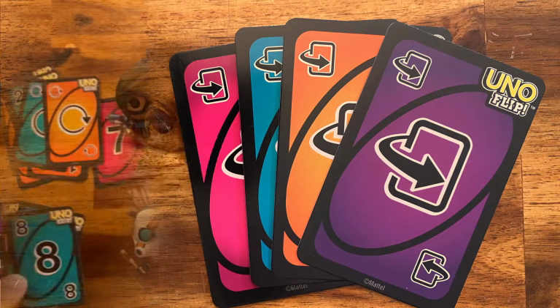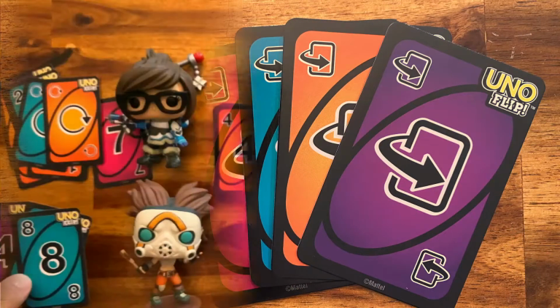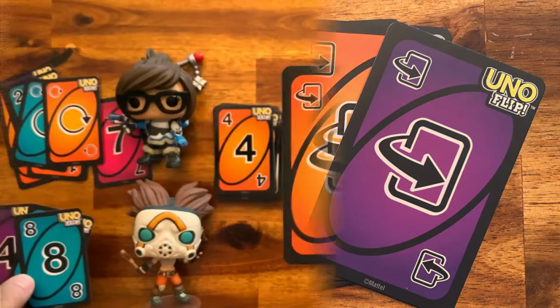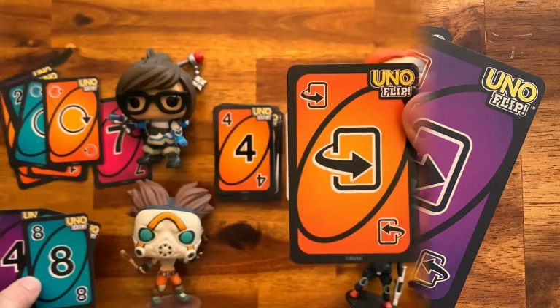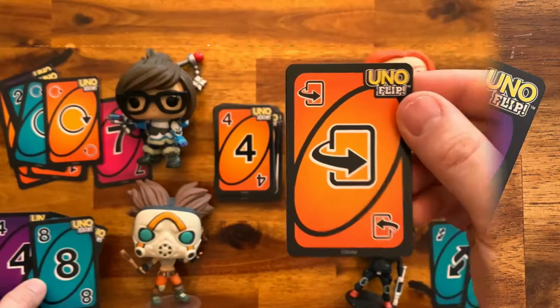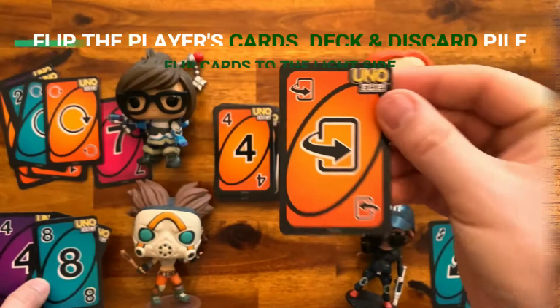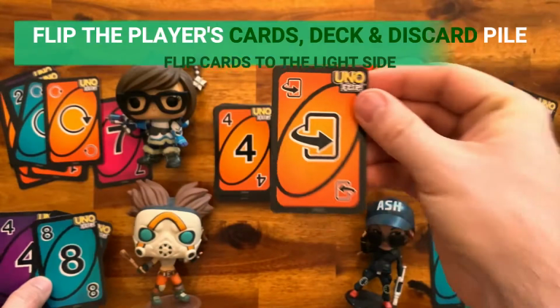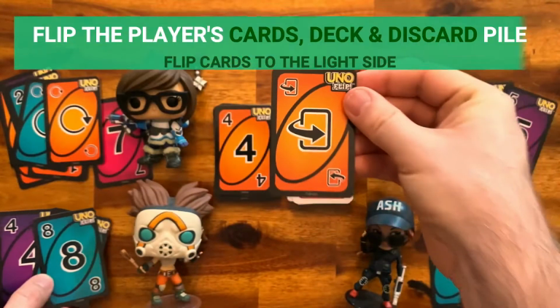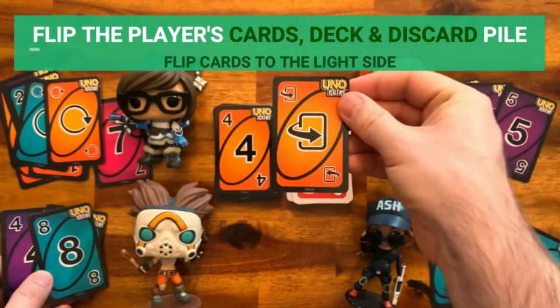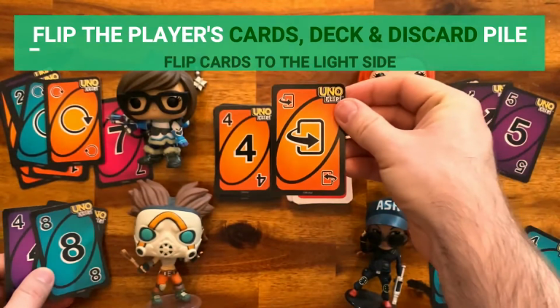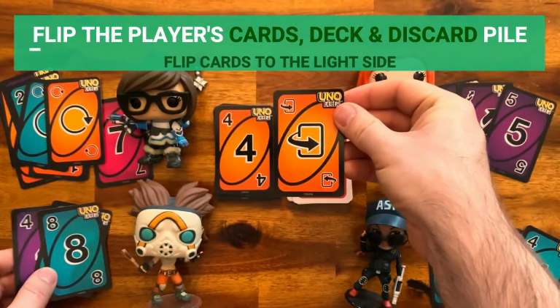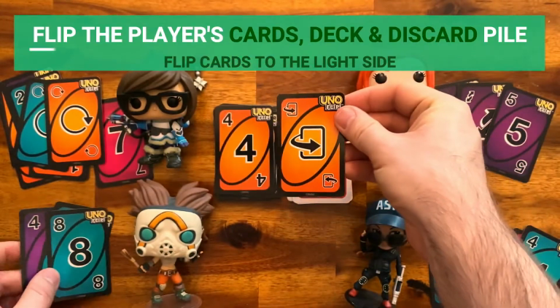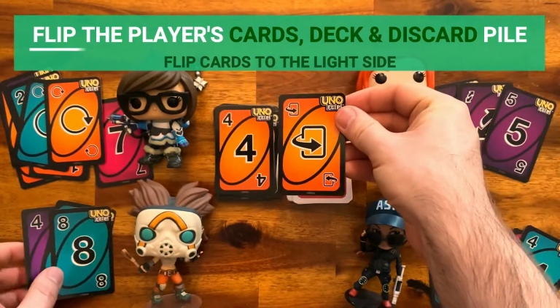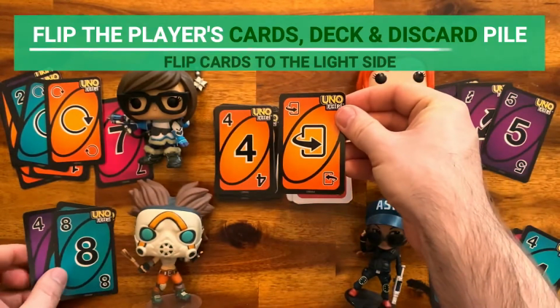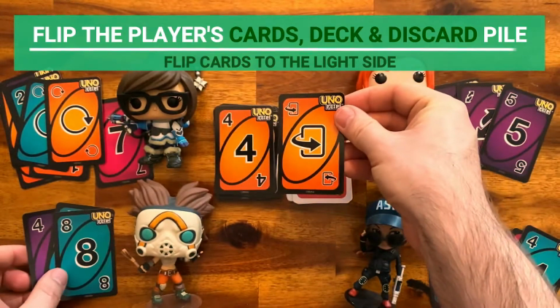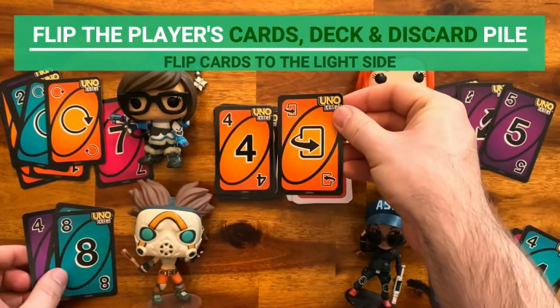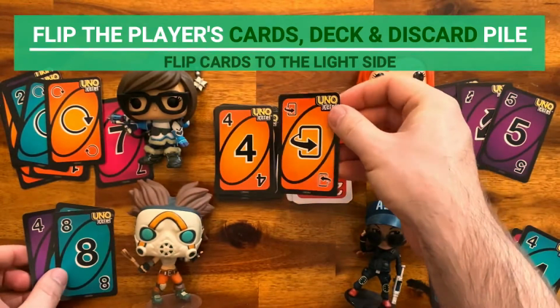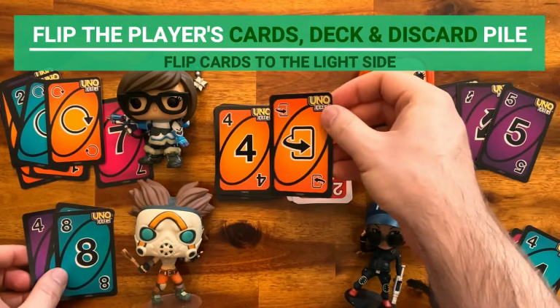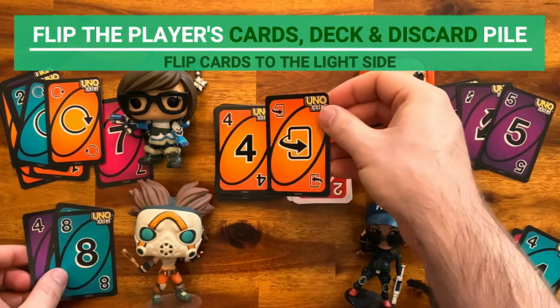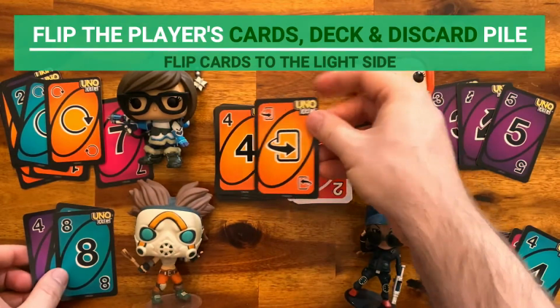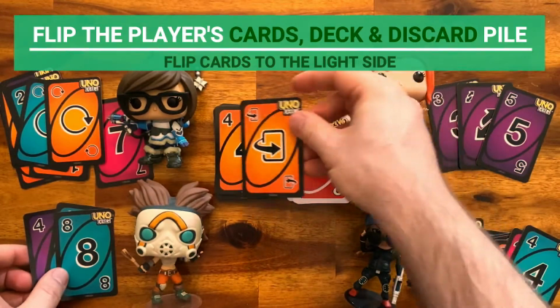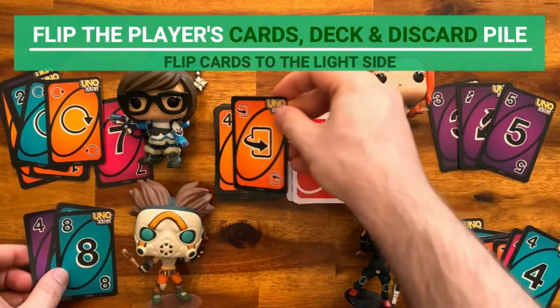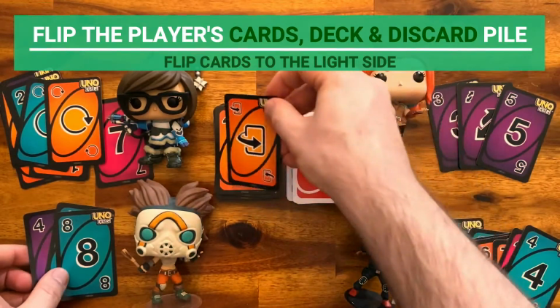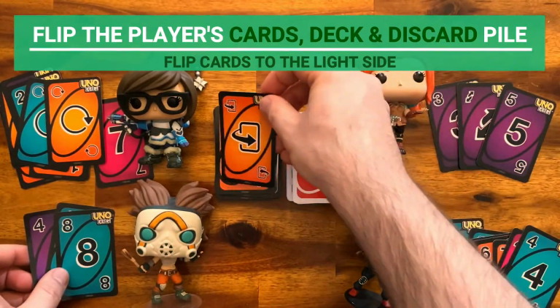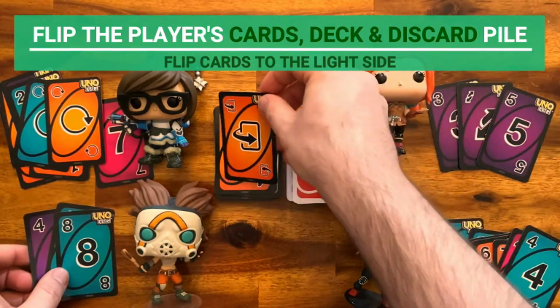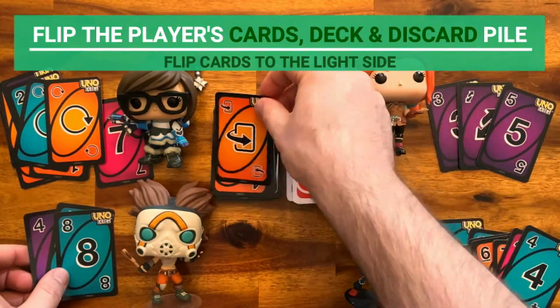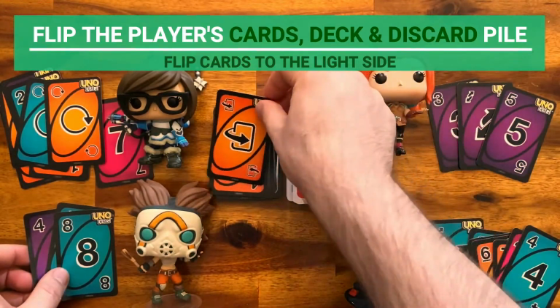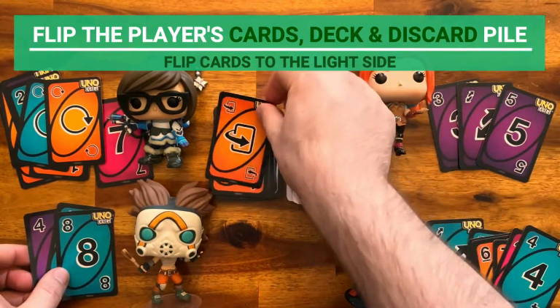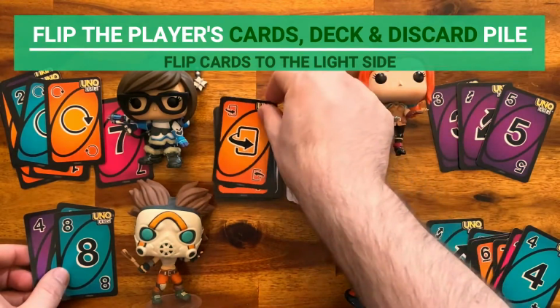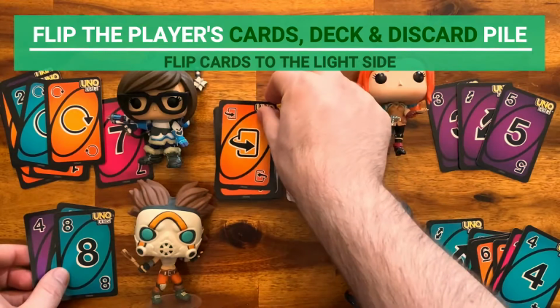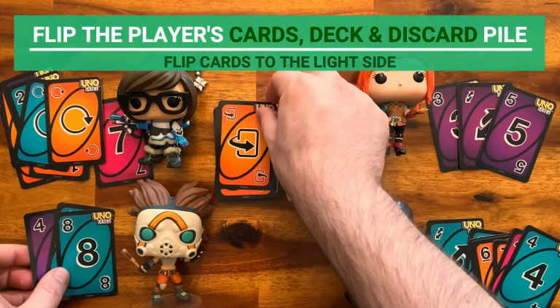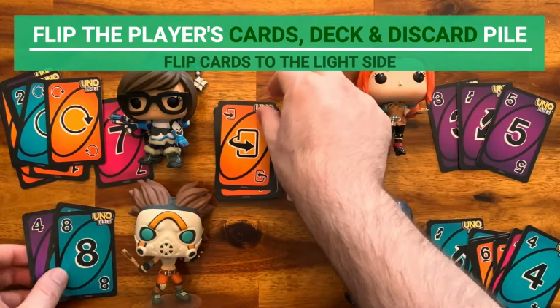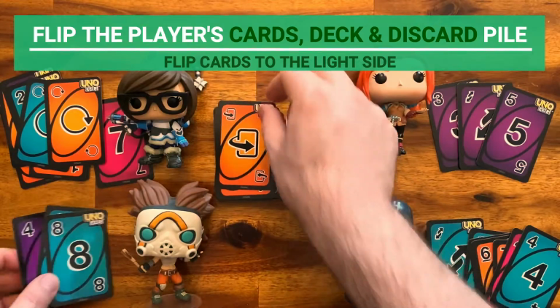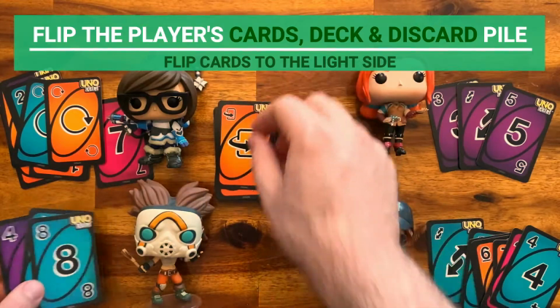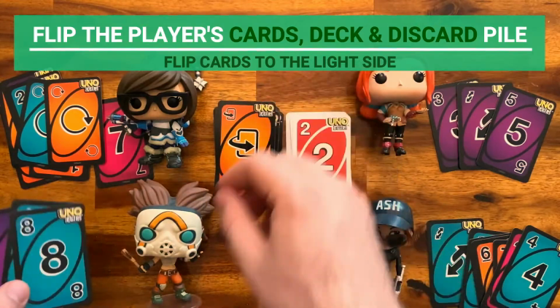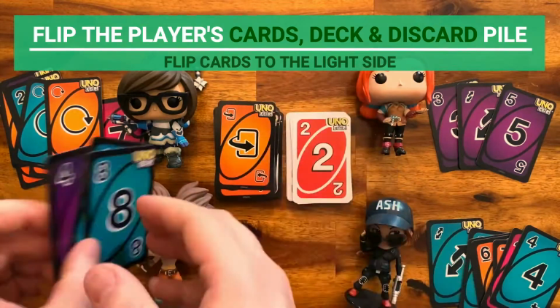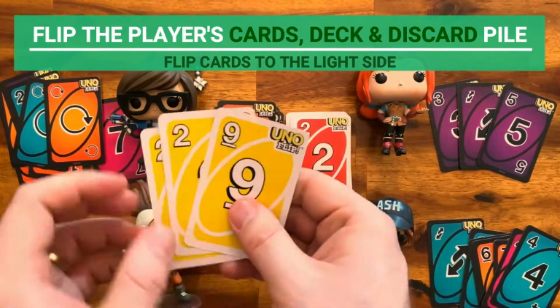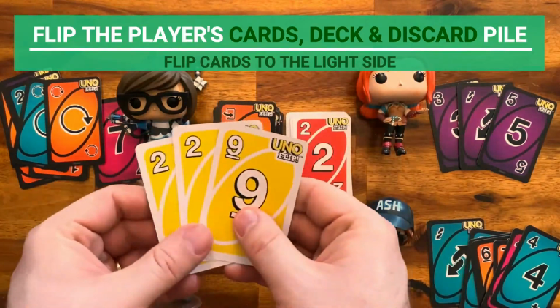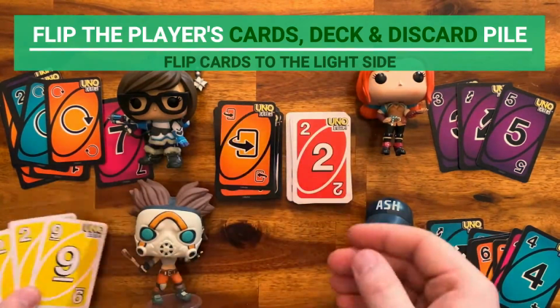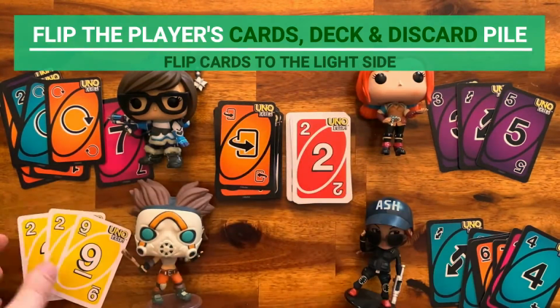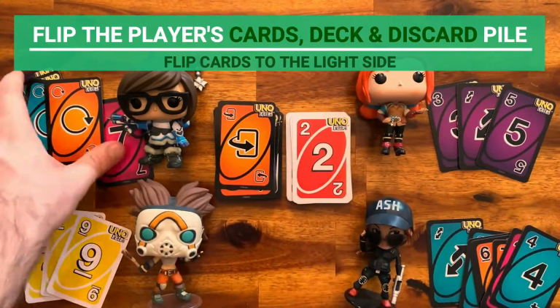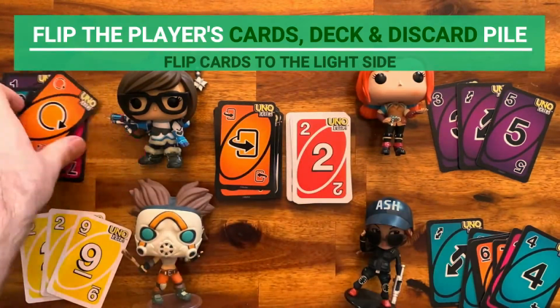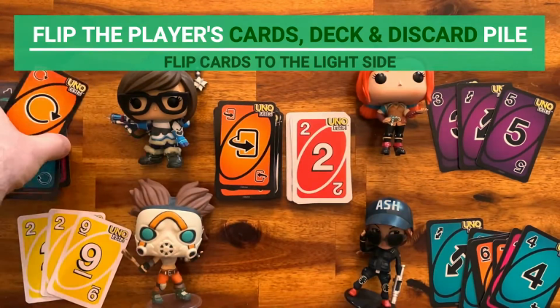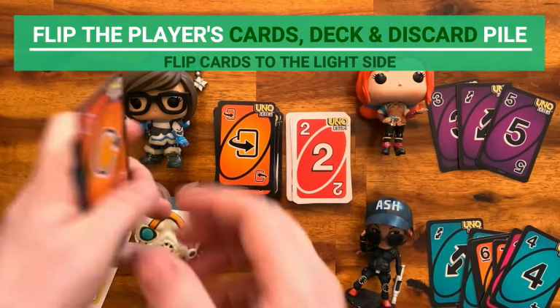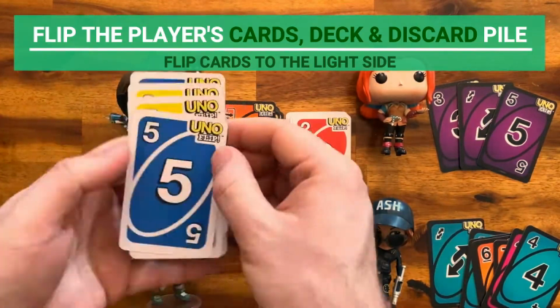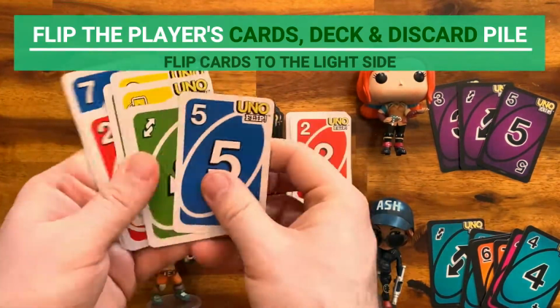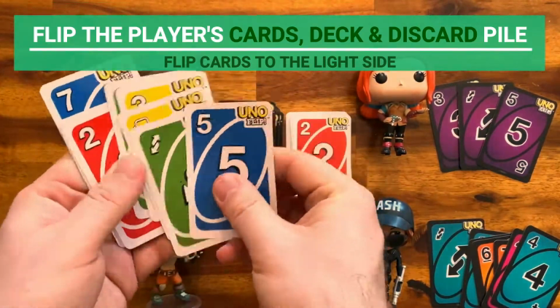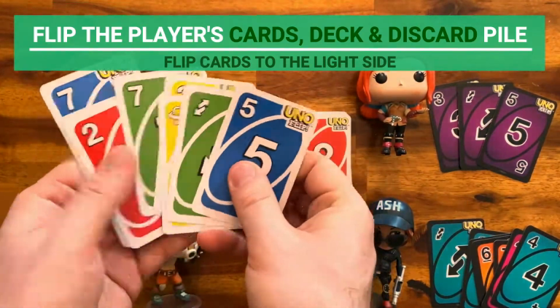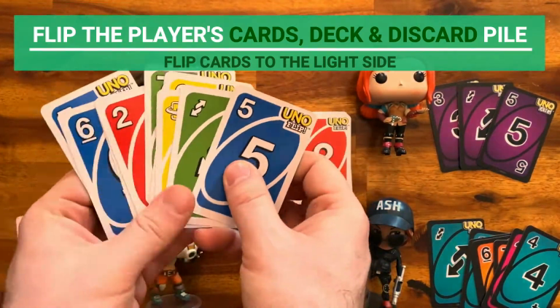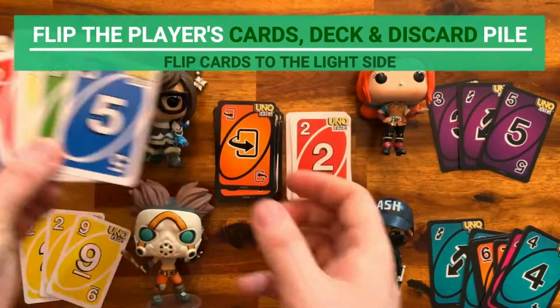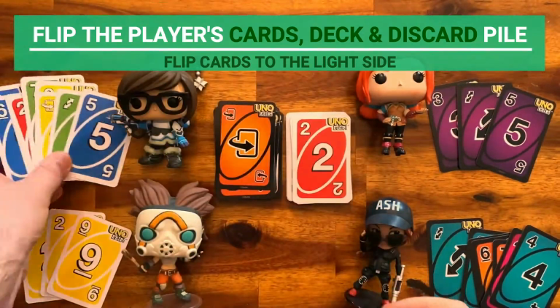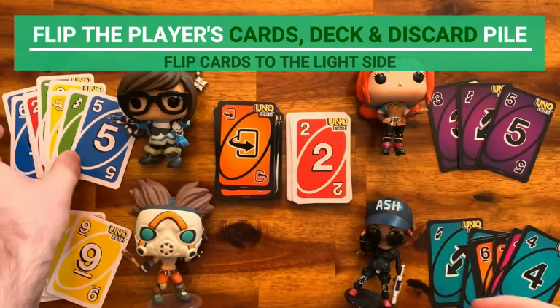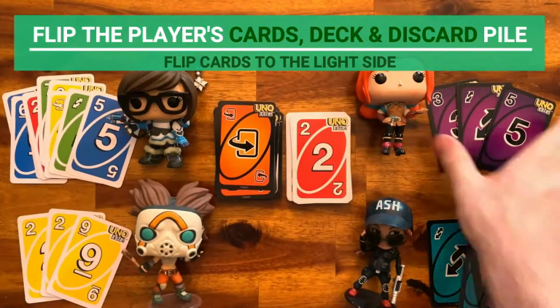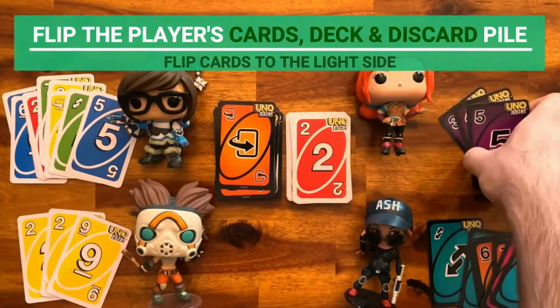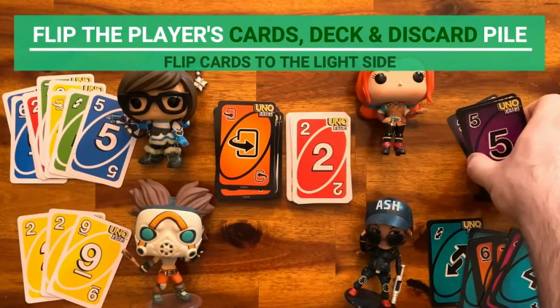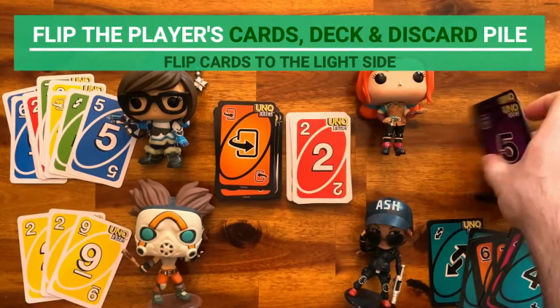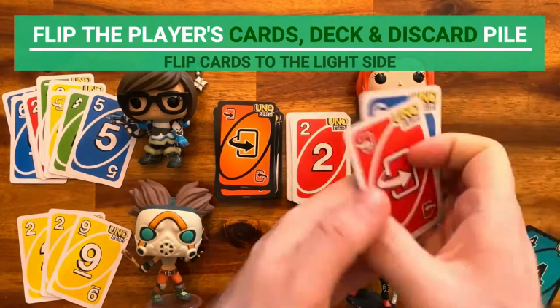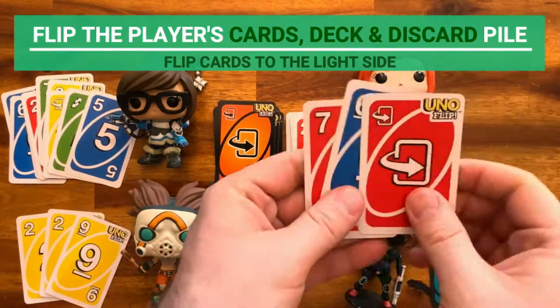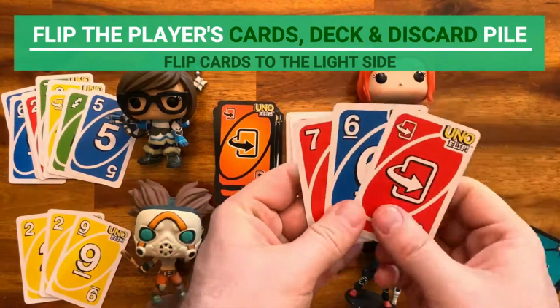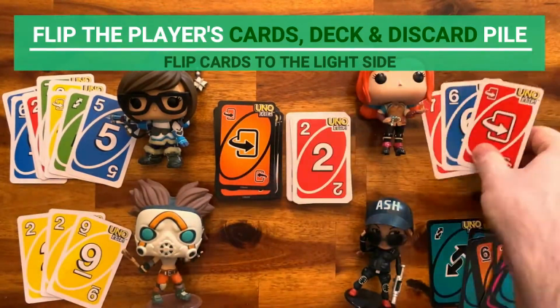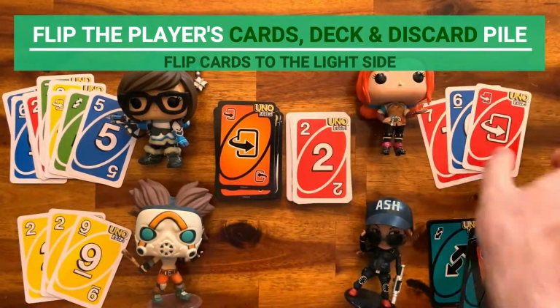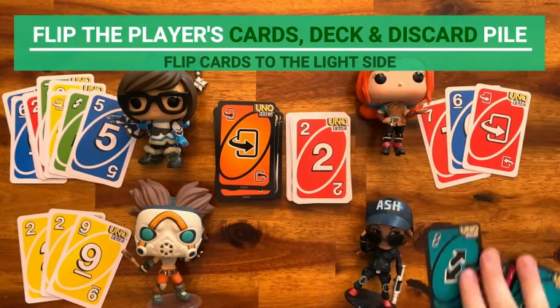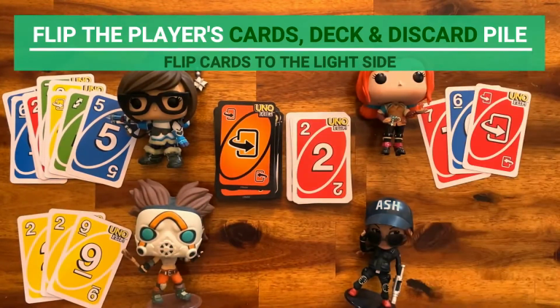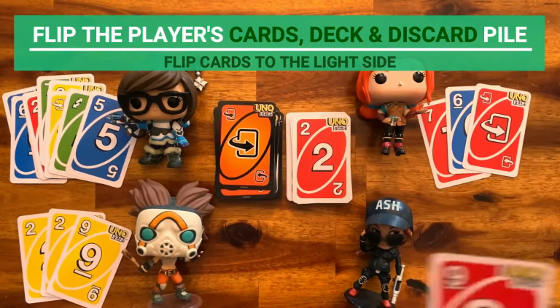The dark side Flip card works the same way as its light counterpart, except that it will flip the cards back to the light side.